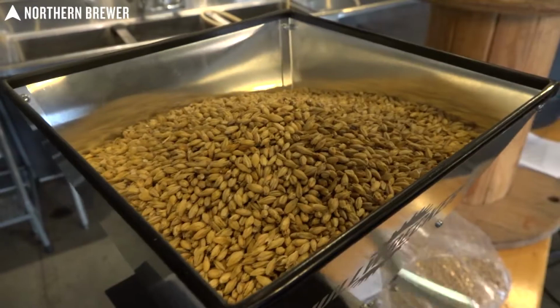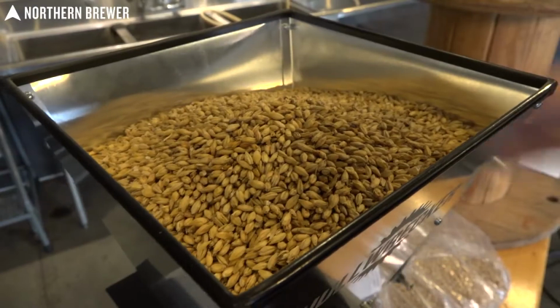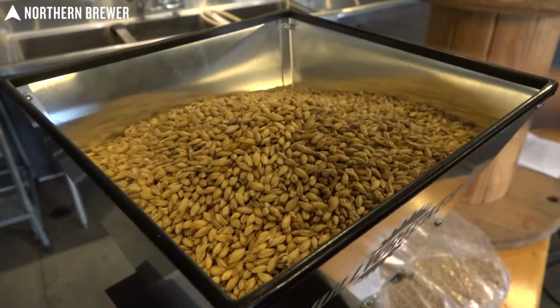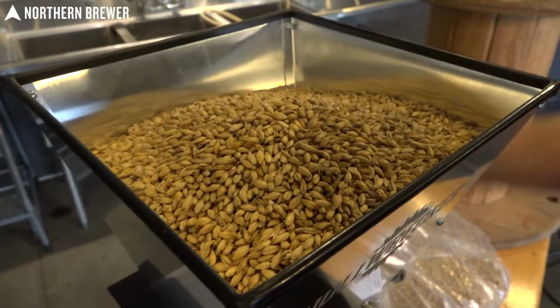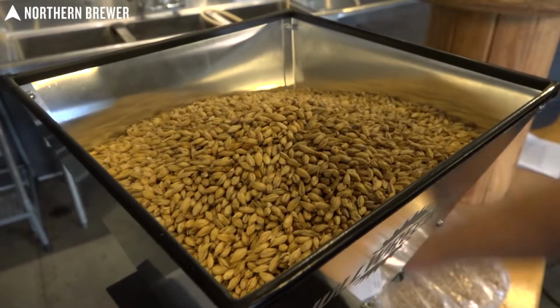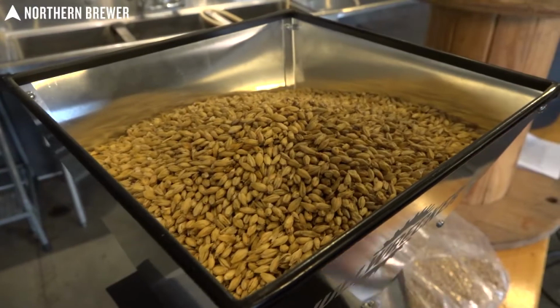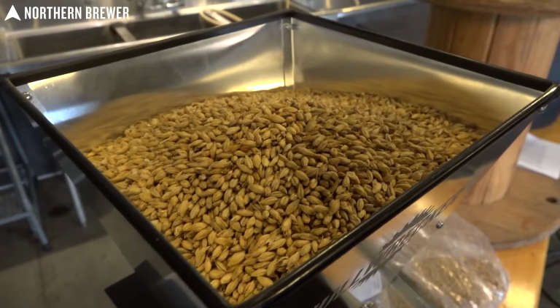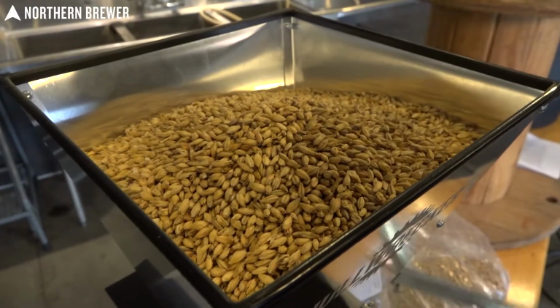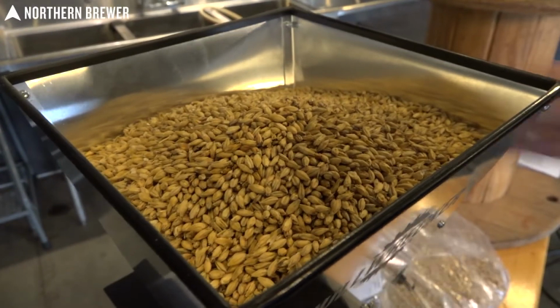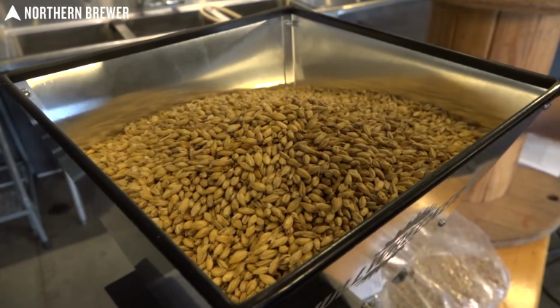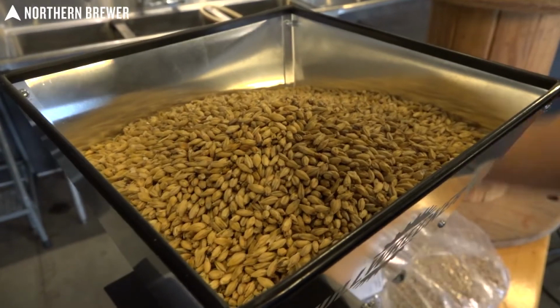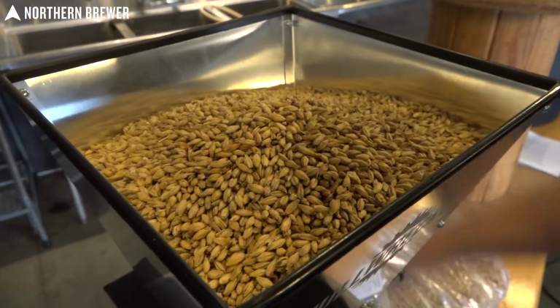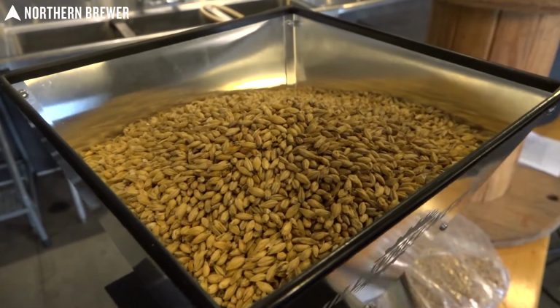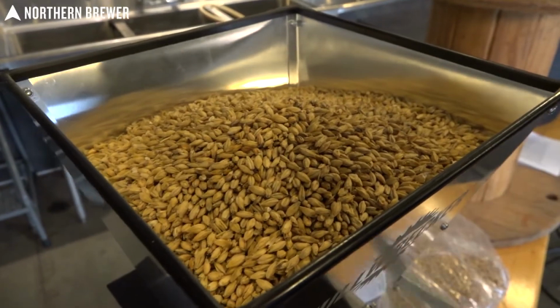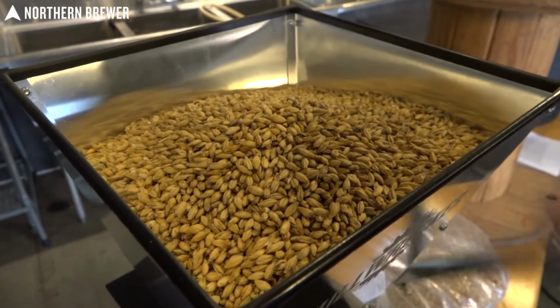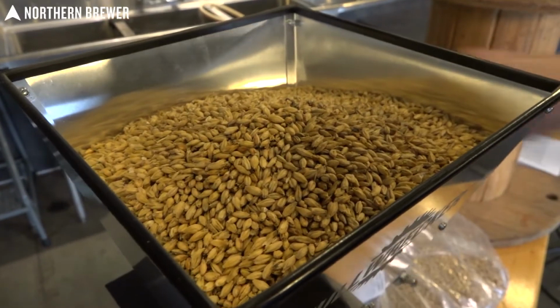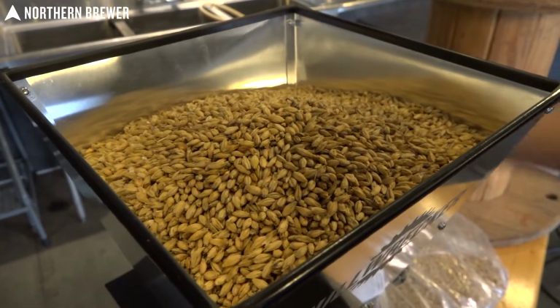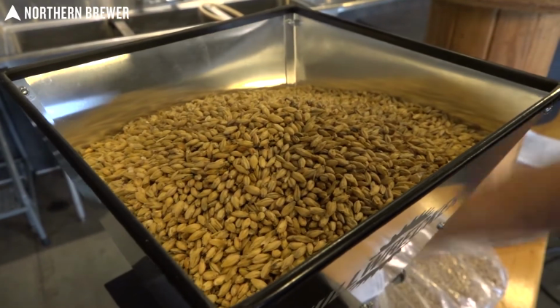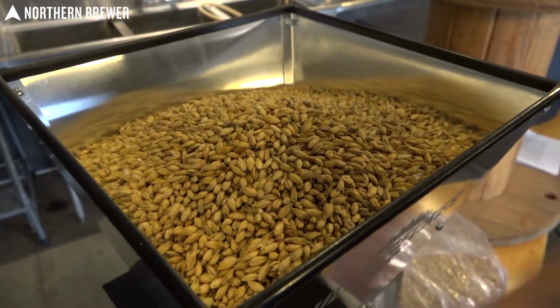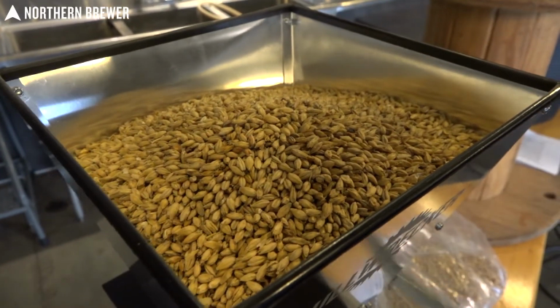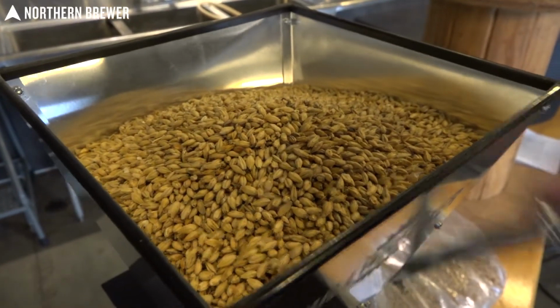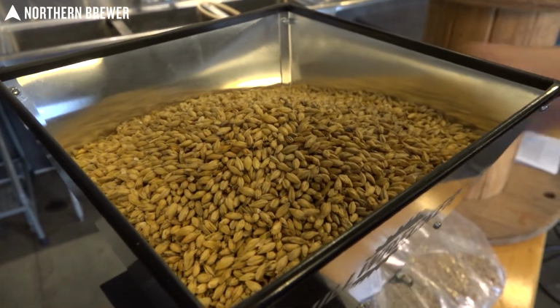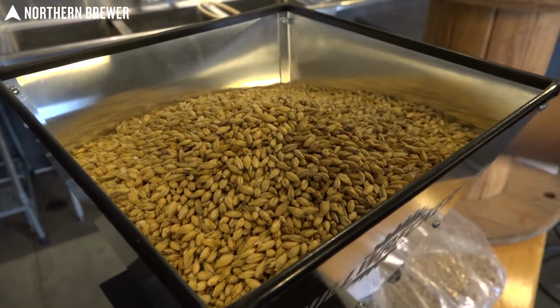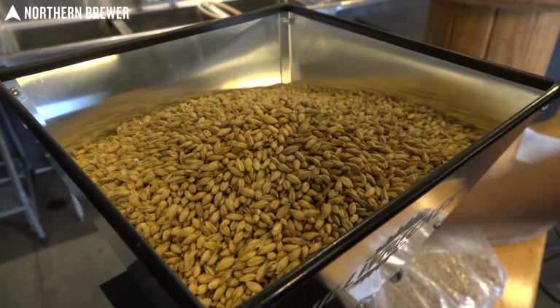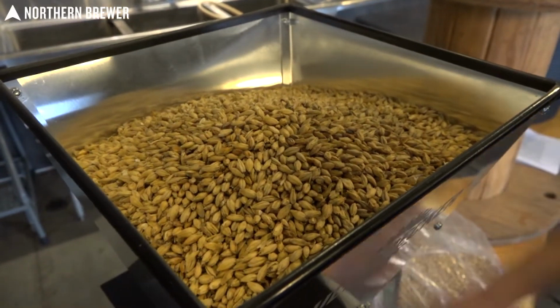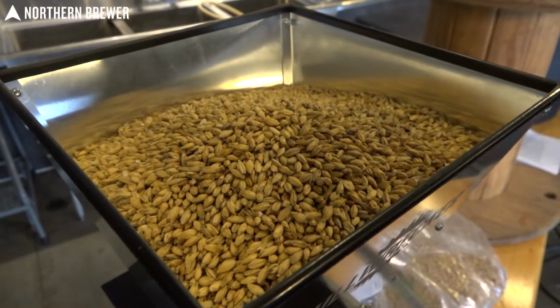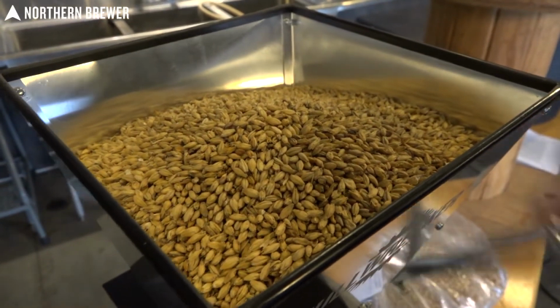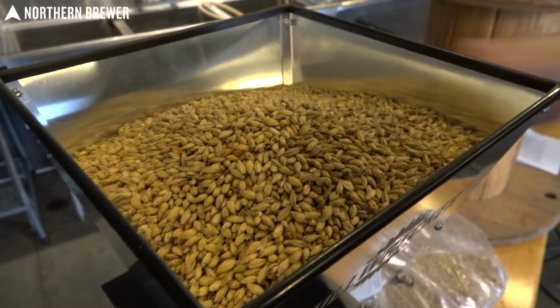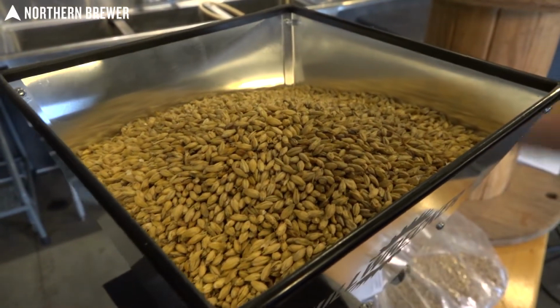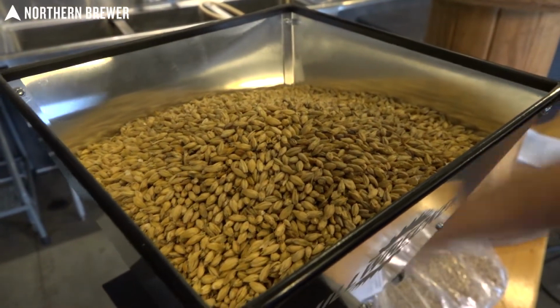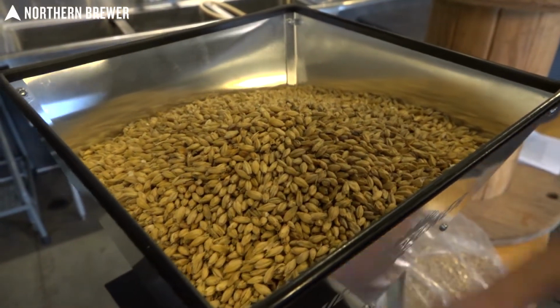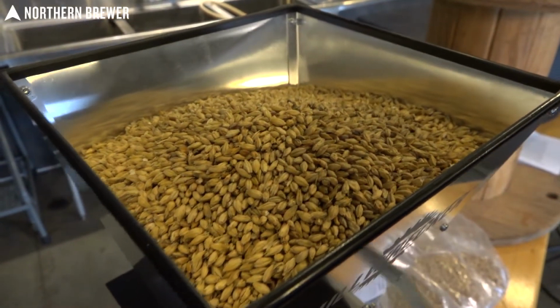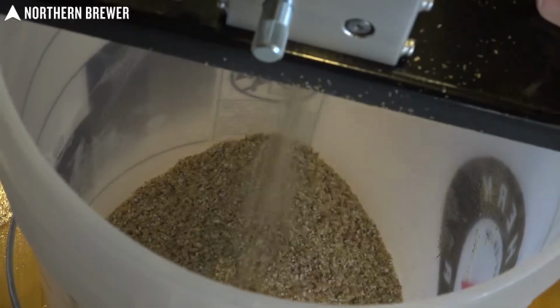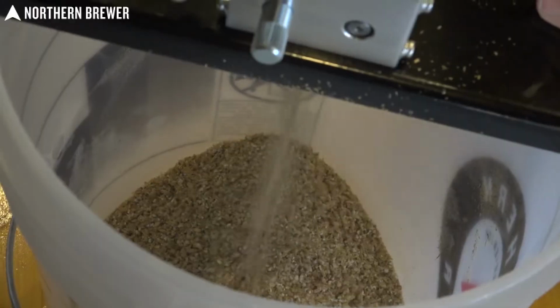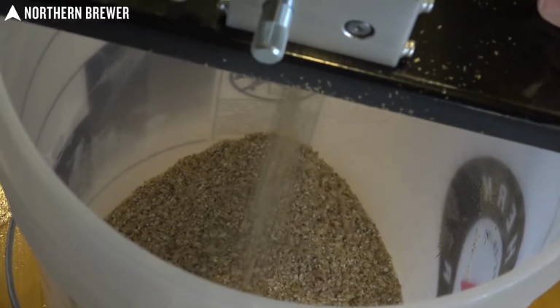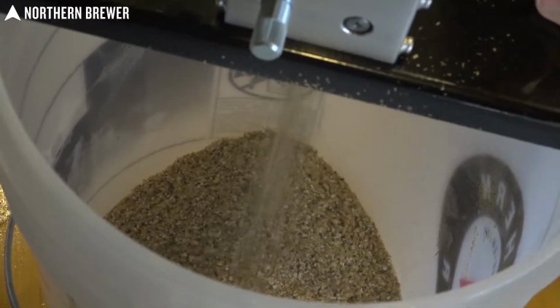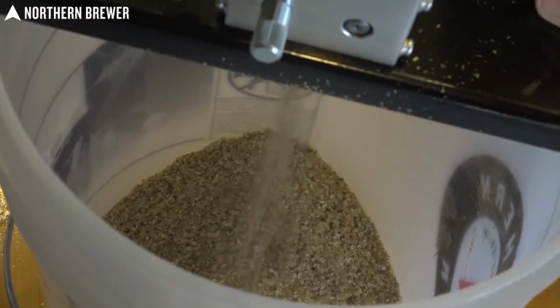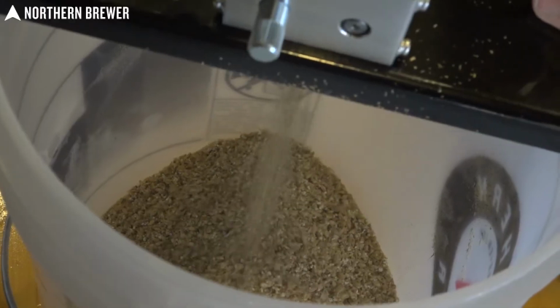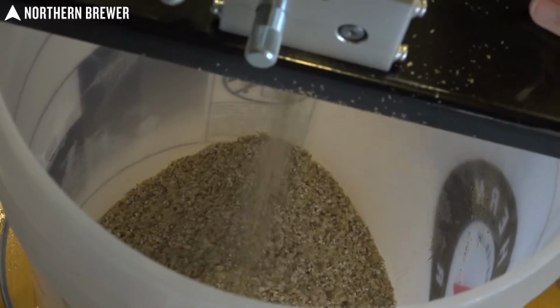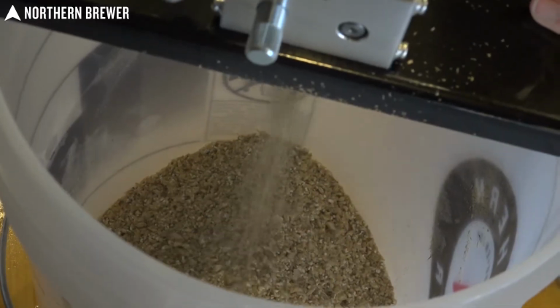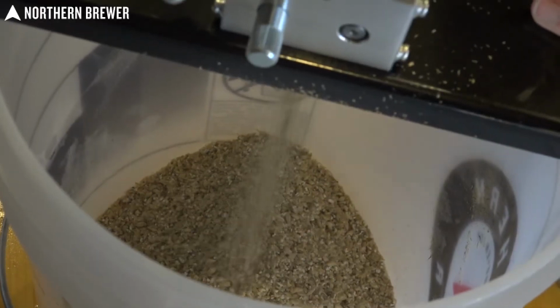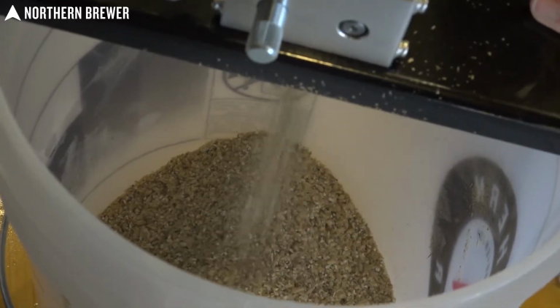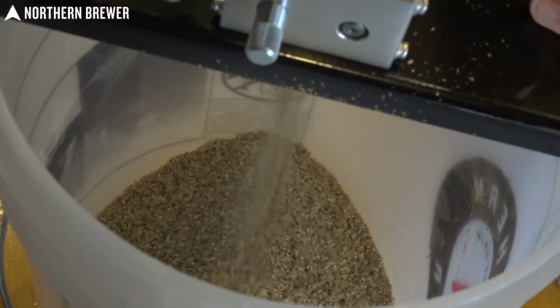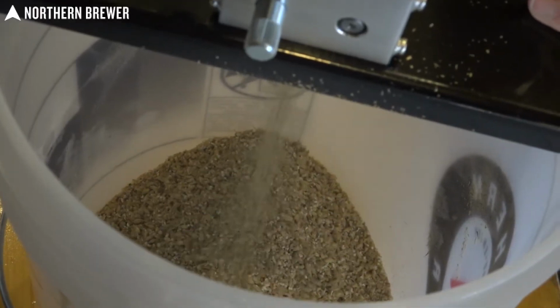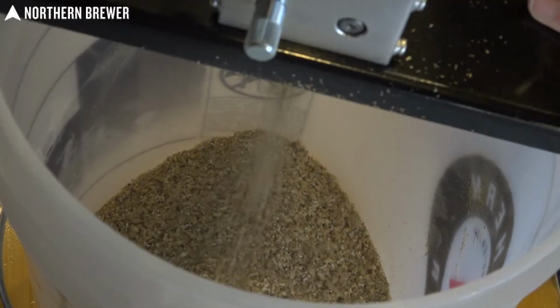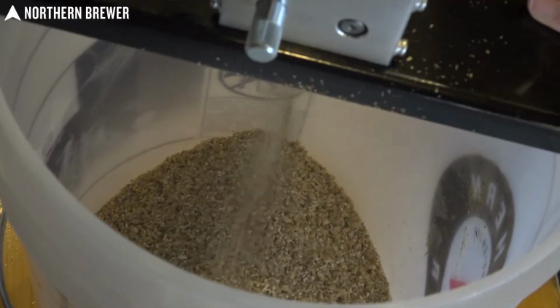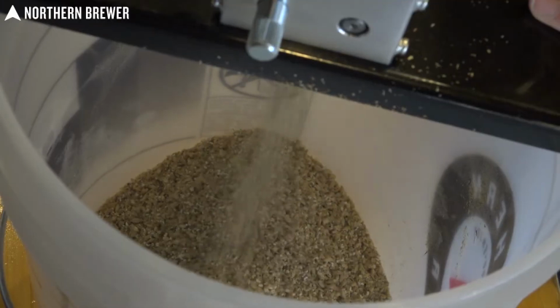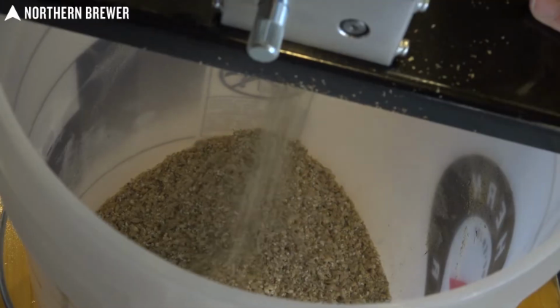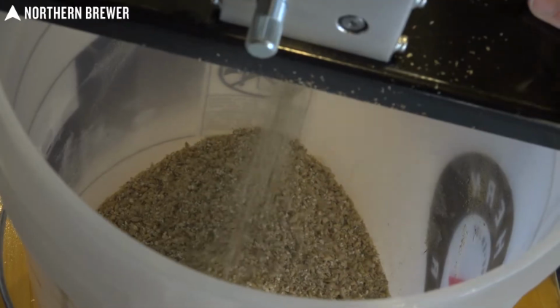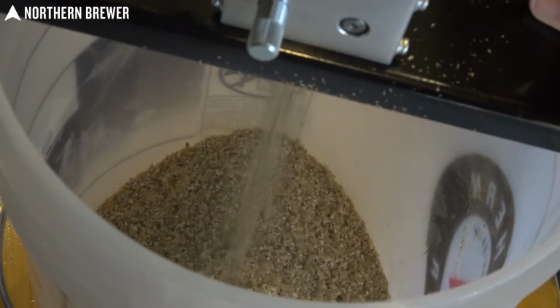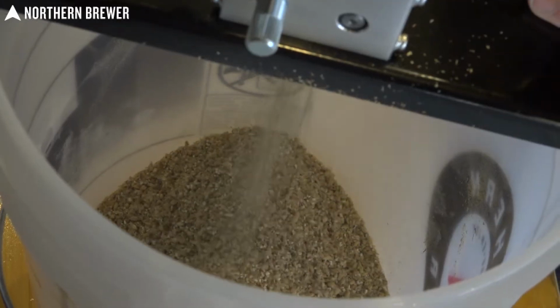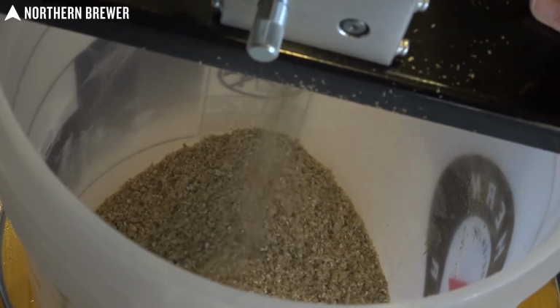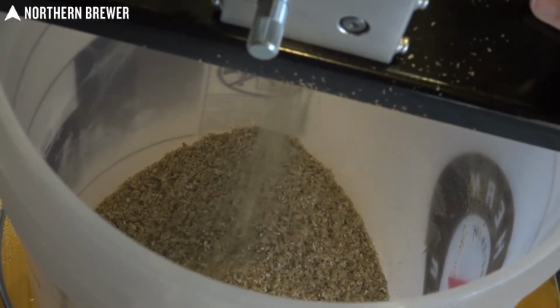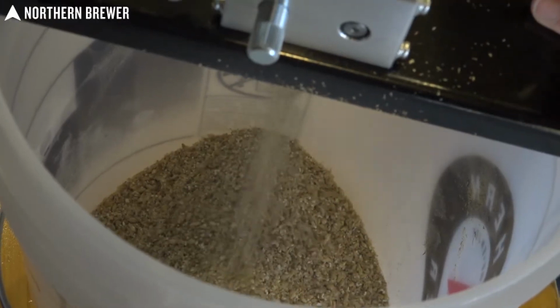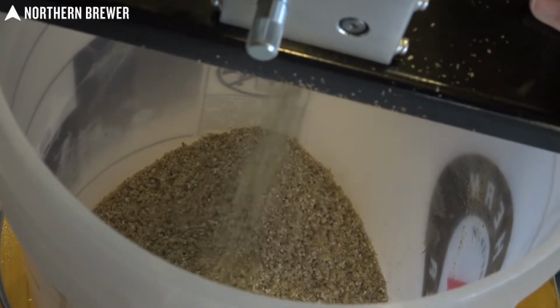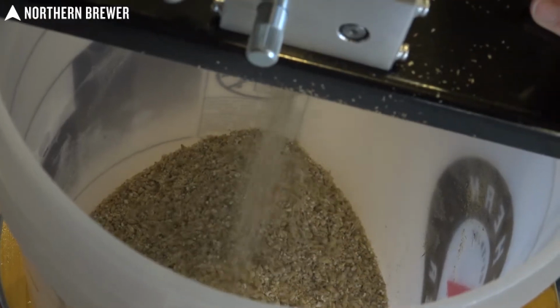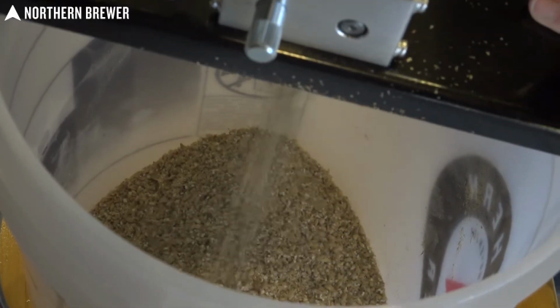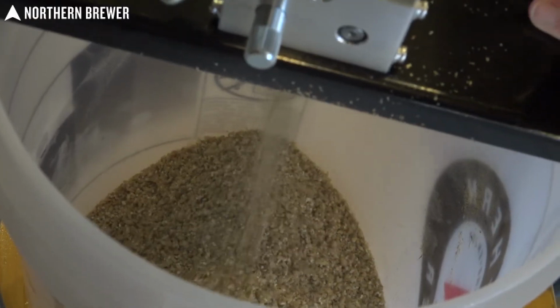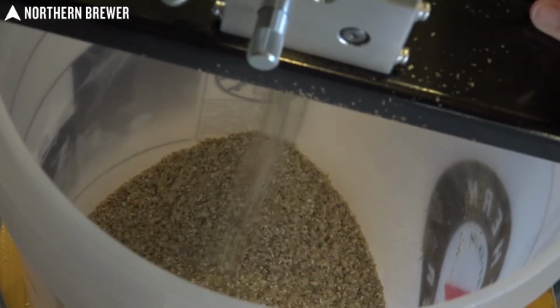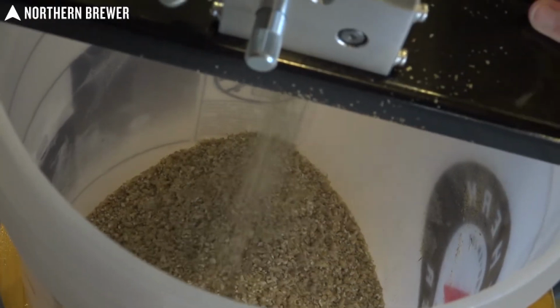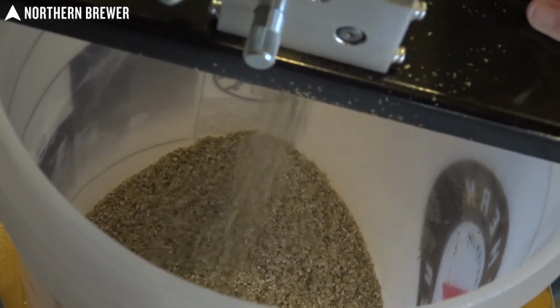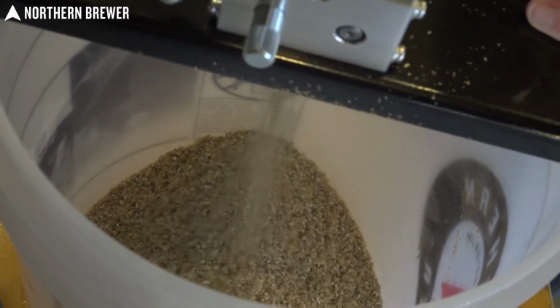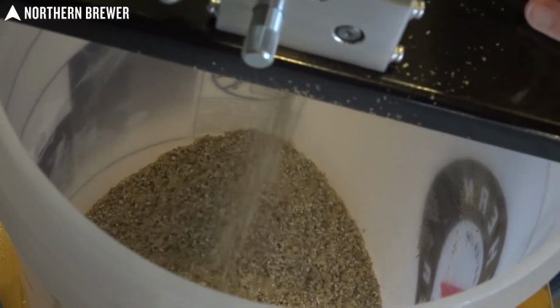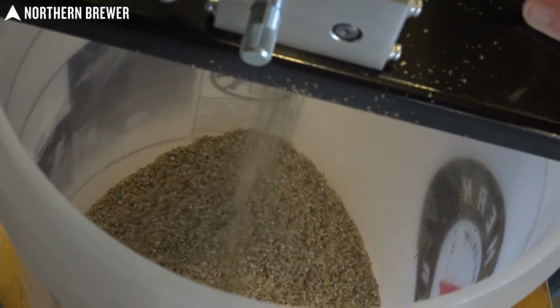Our two-roller grain mill holds seven pounds of malt in the hopper and takes the guesswork out of achieving the ideal crush for your home brewery.